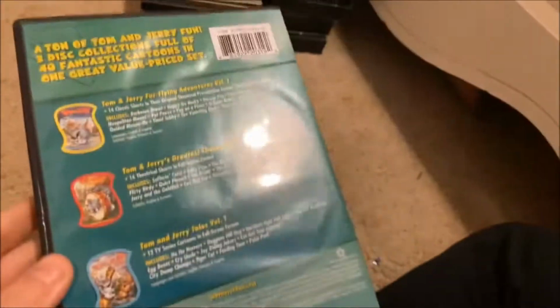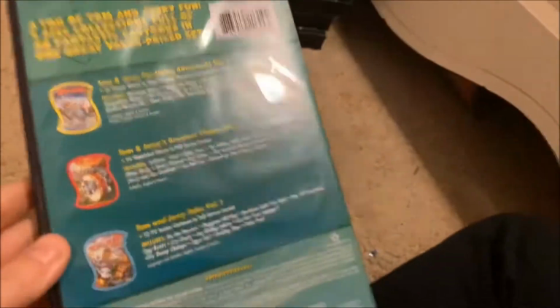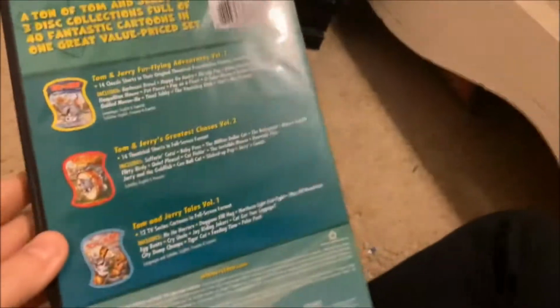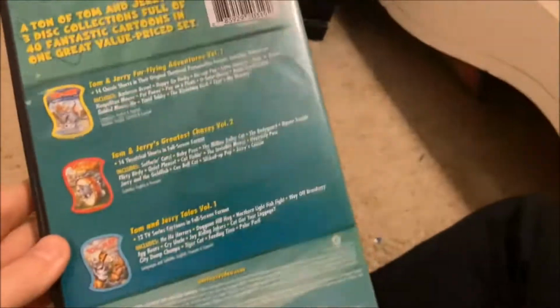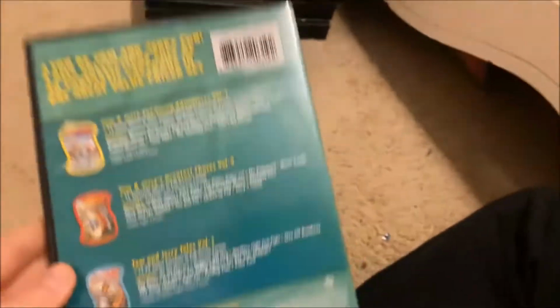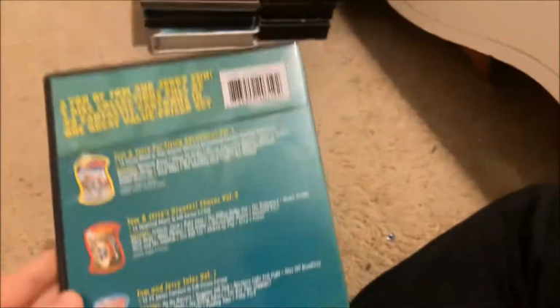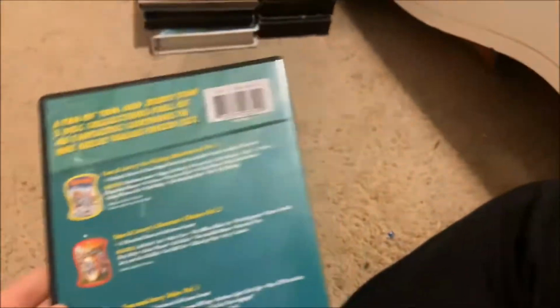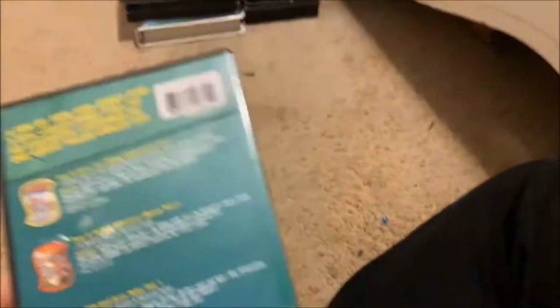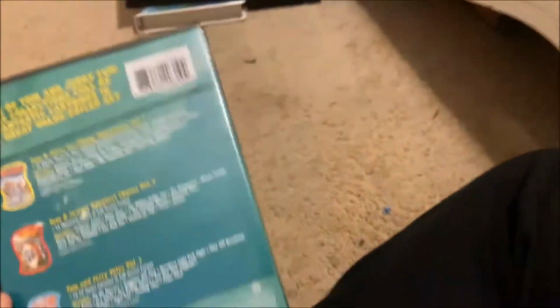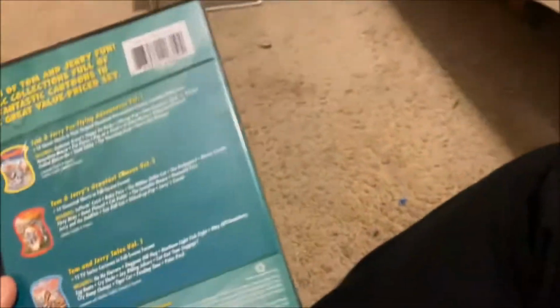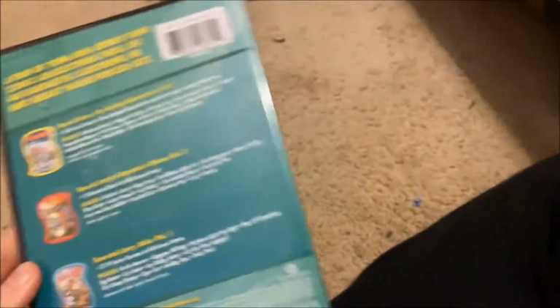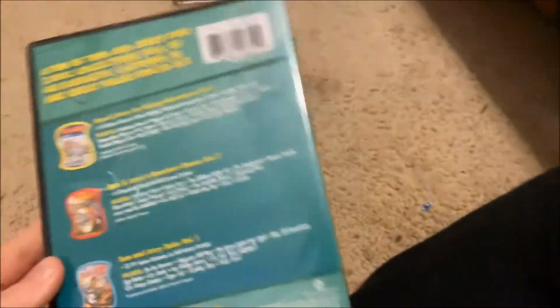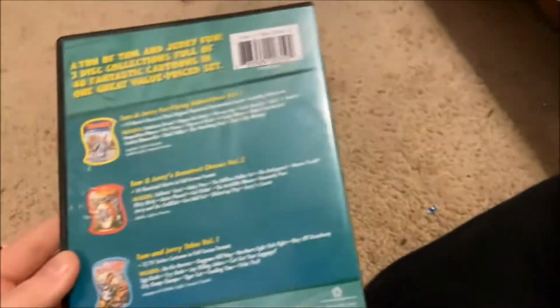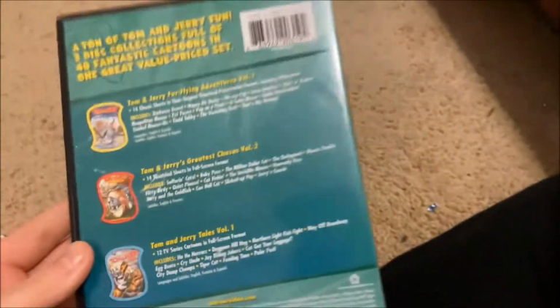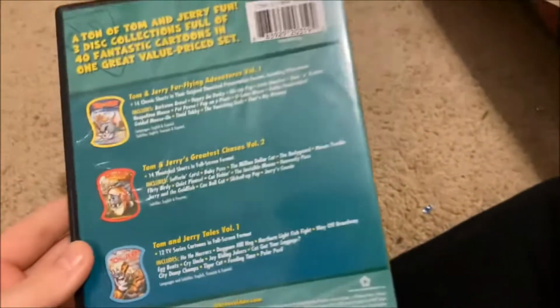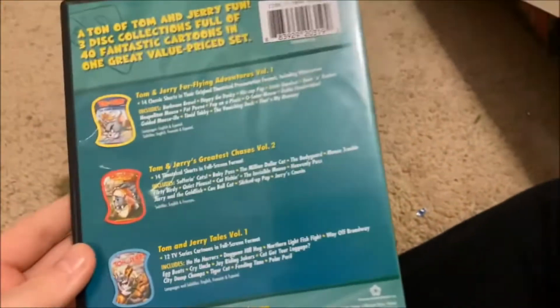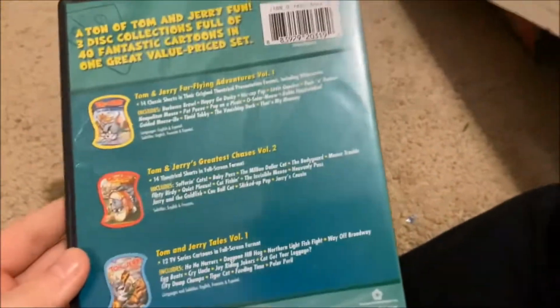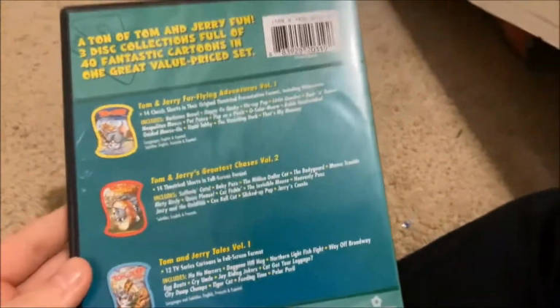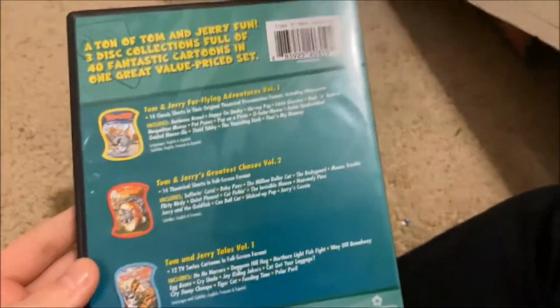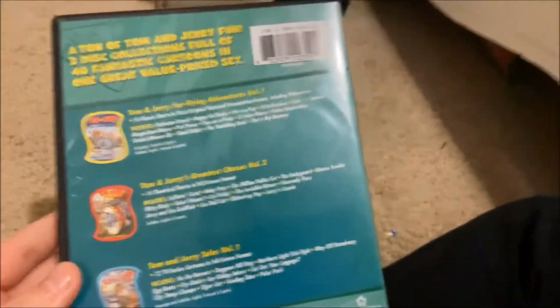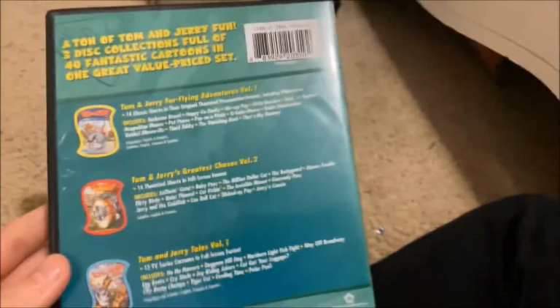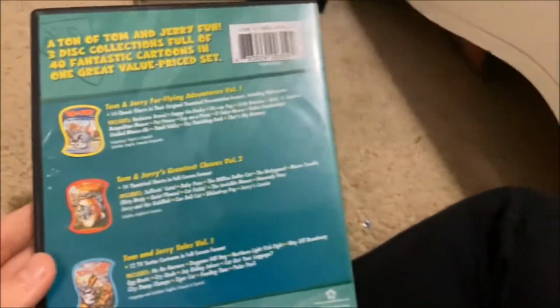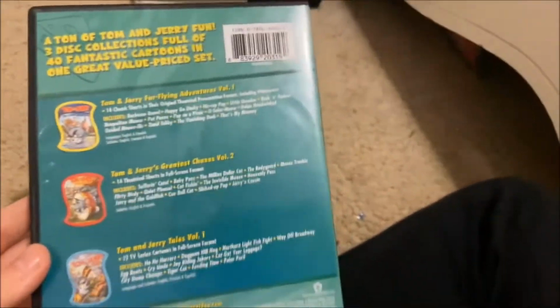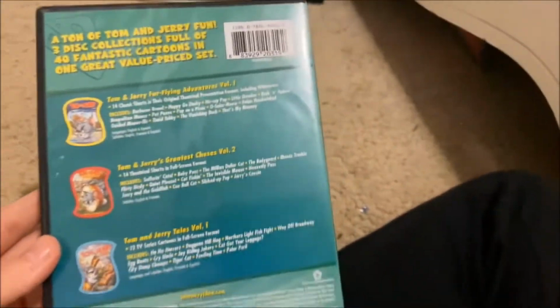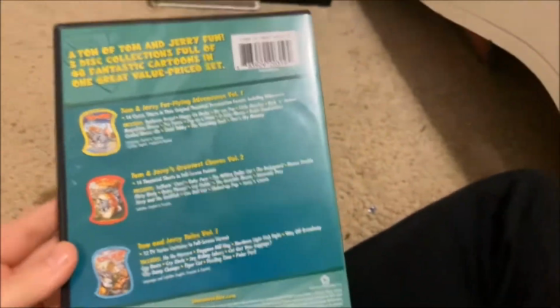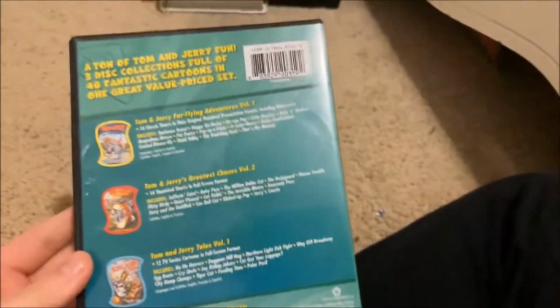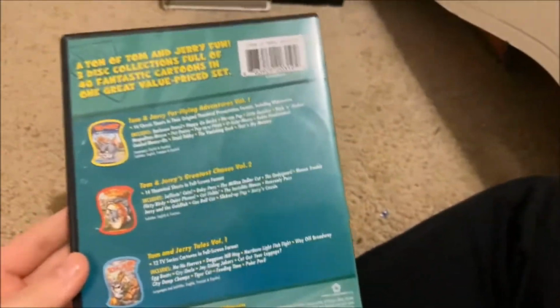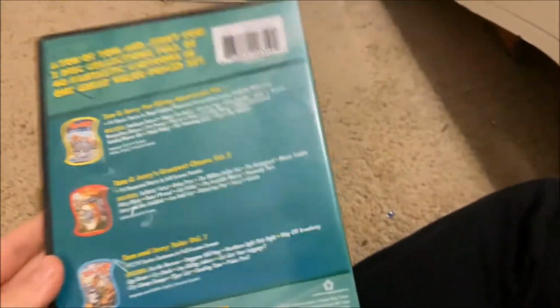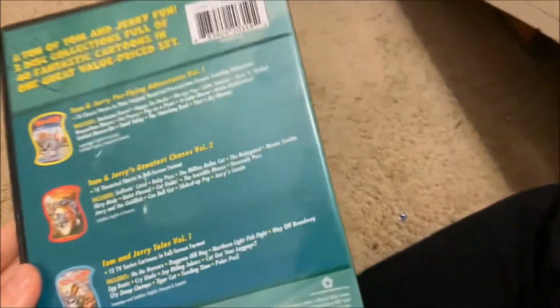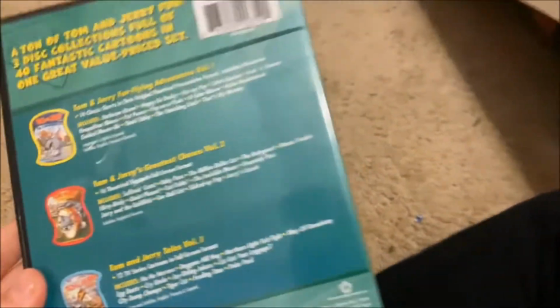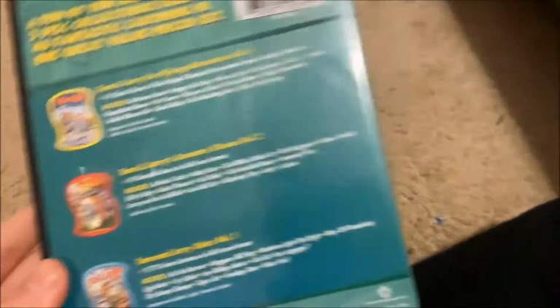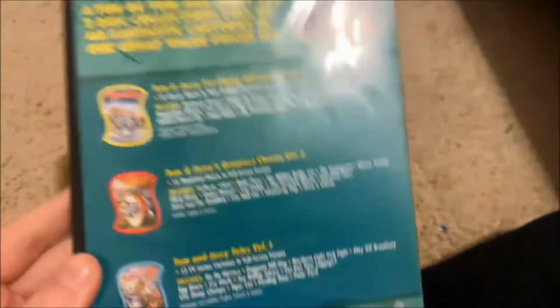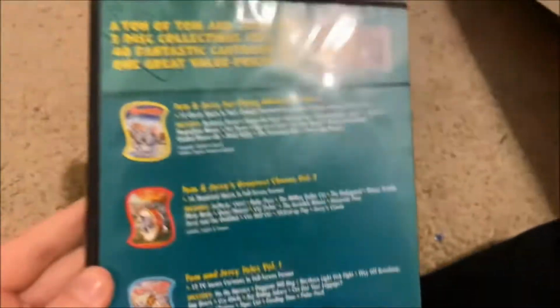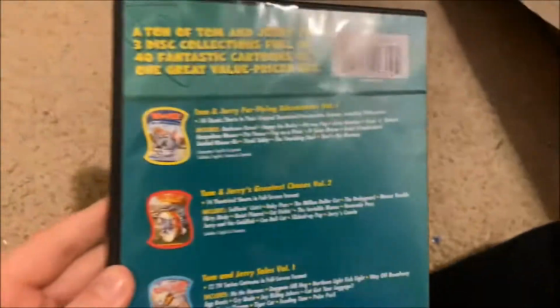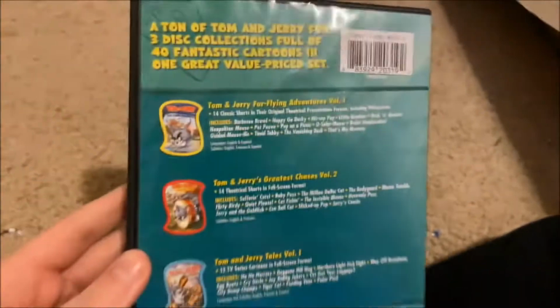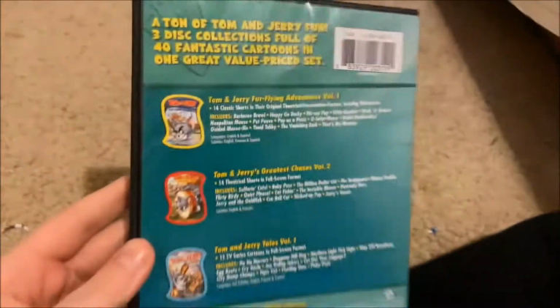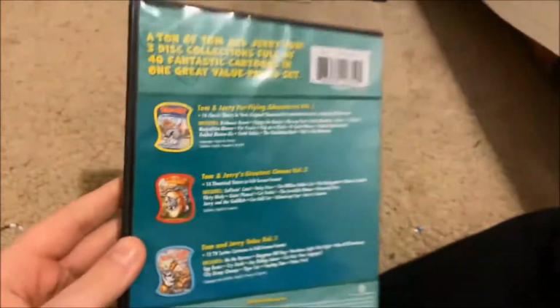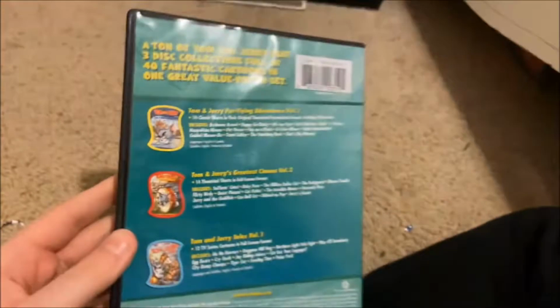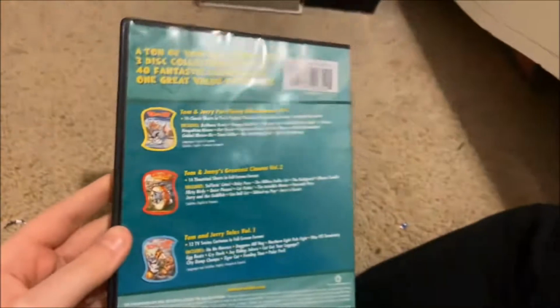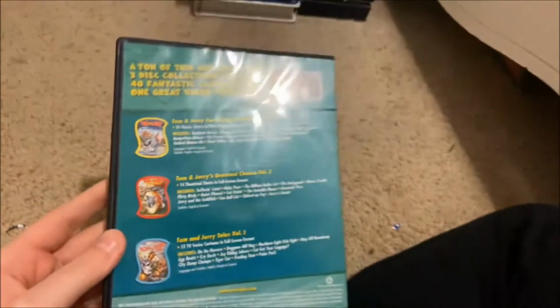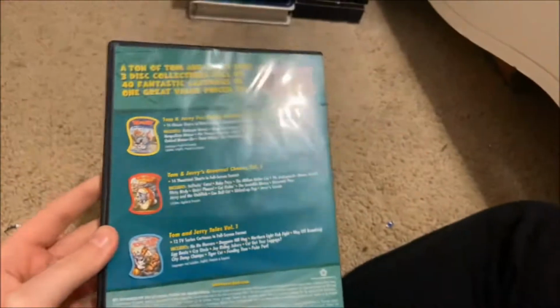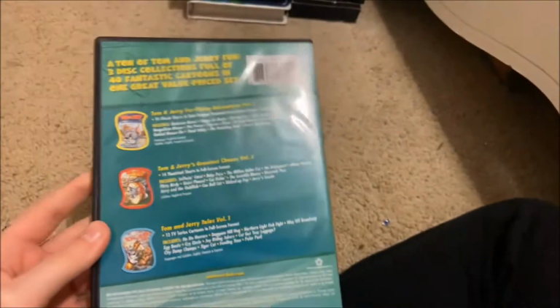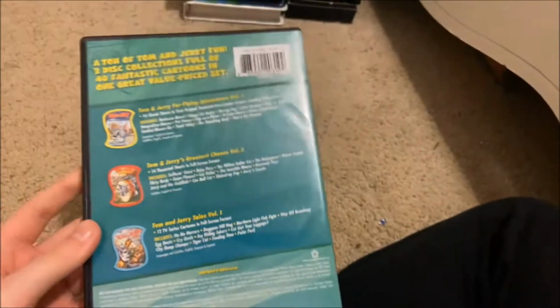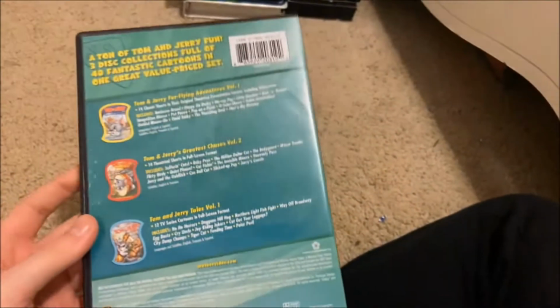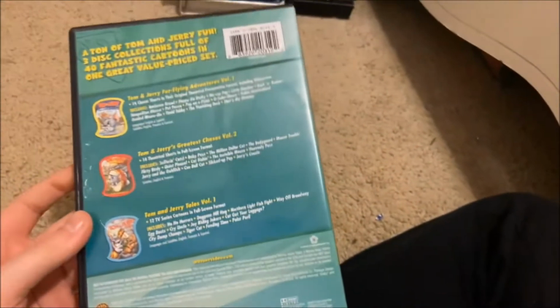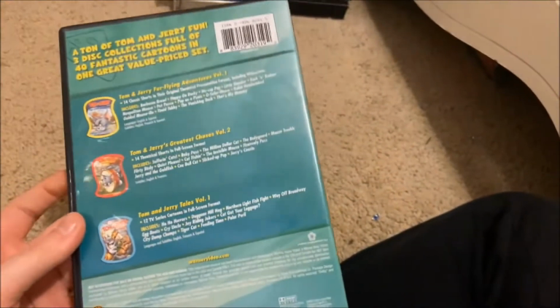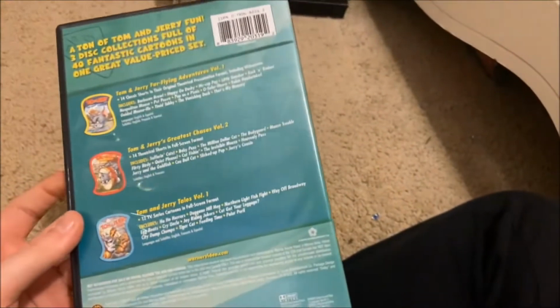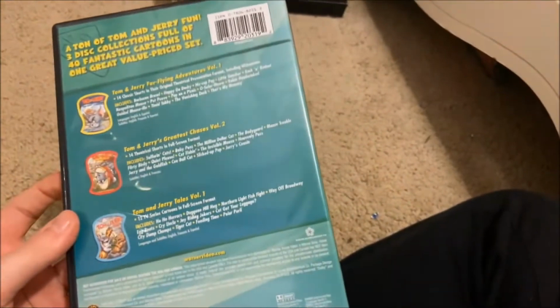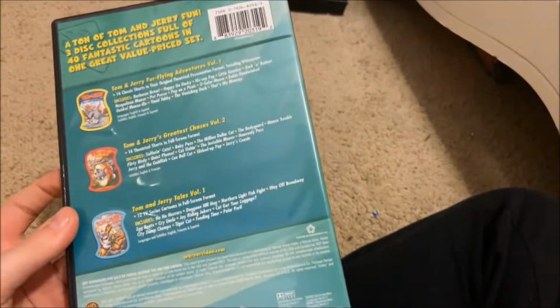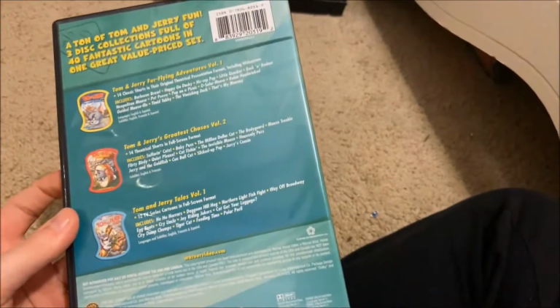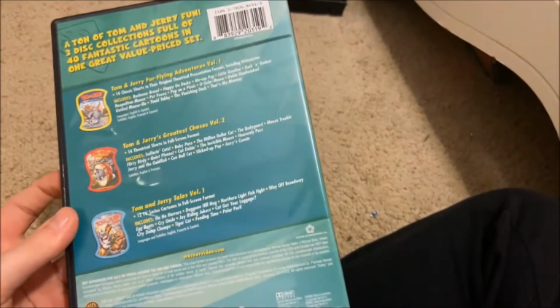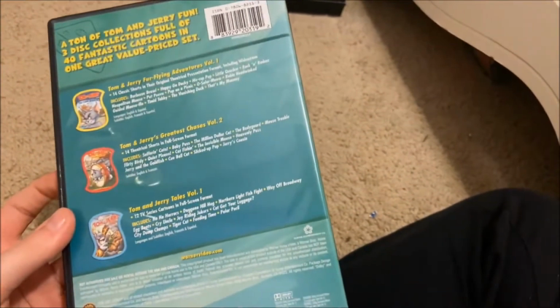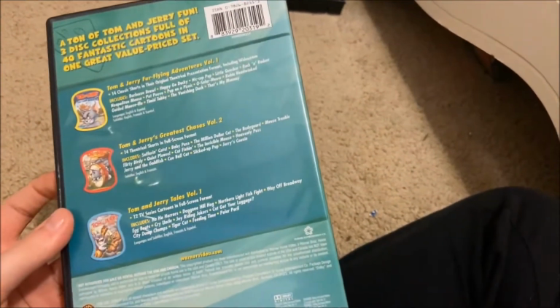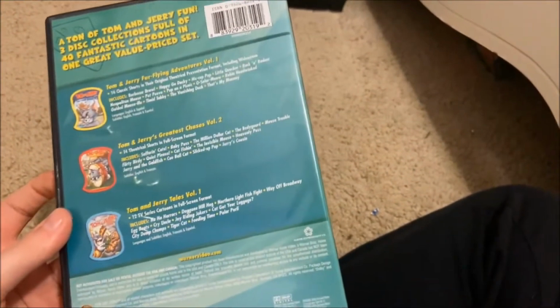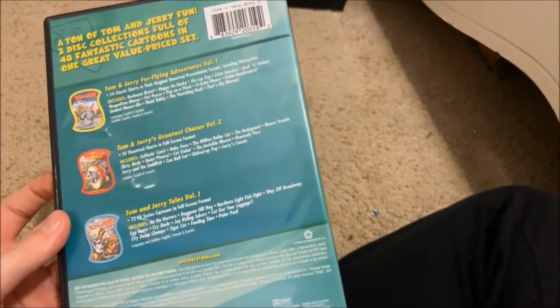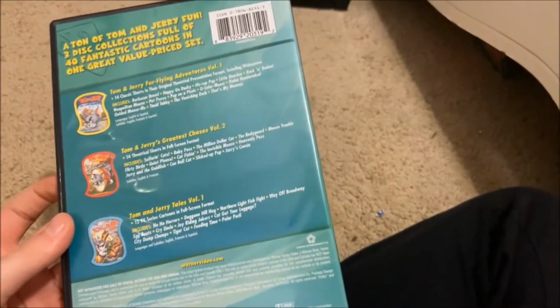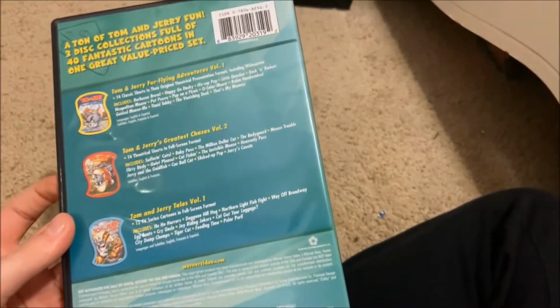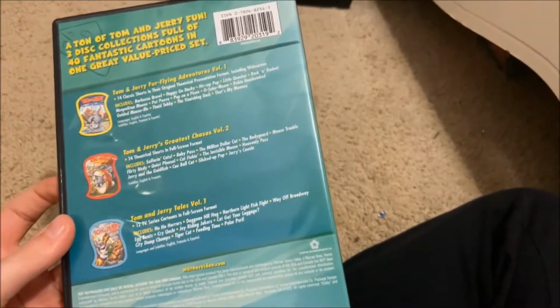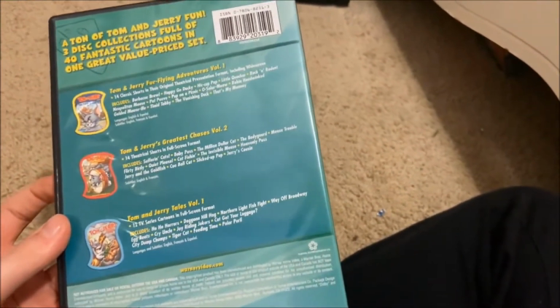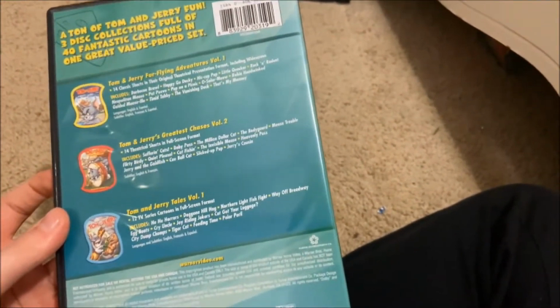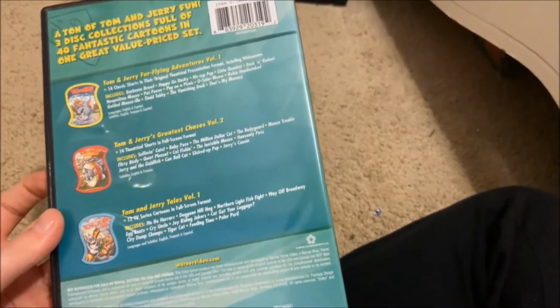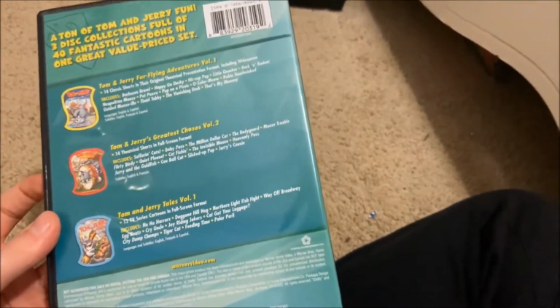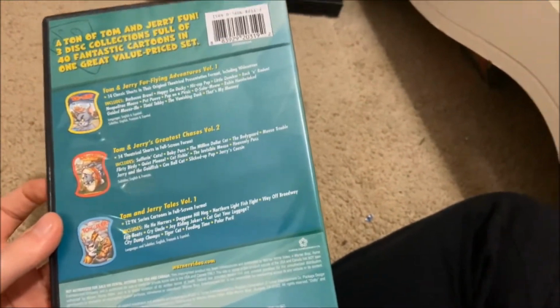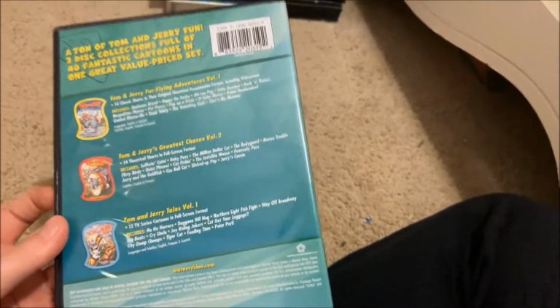I do love Tom and Jerry Tales too. I'm gonna get some more Tom and Jerry DVDs soon — like I might get them for my birthday.